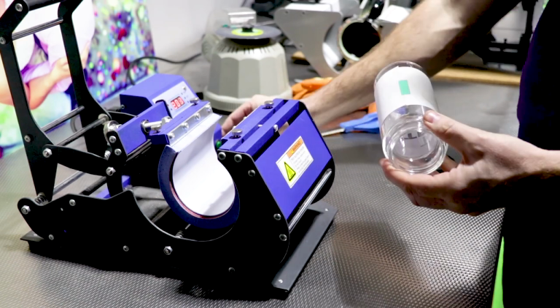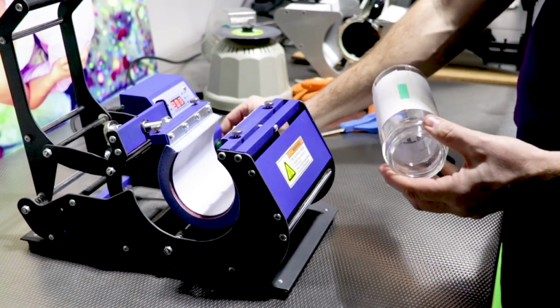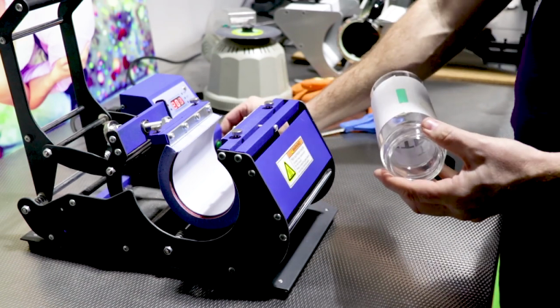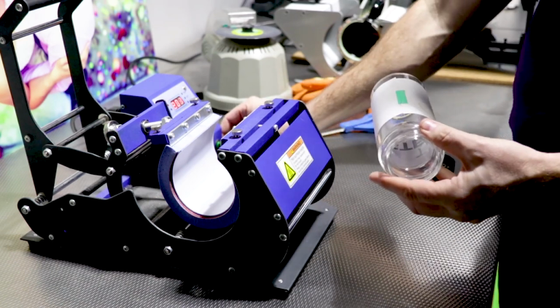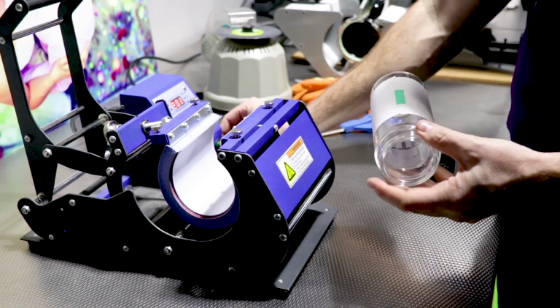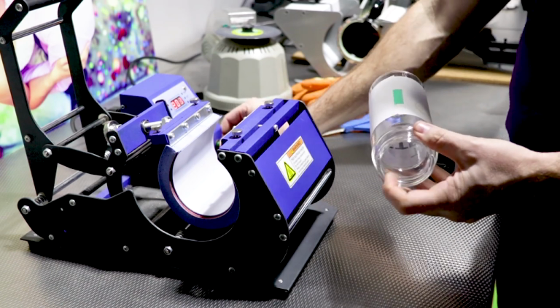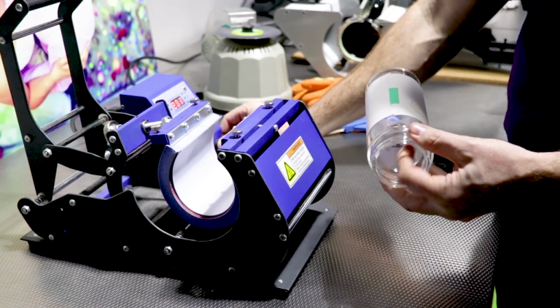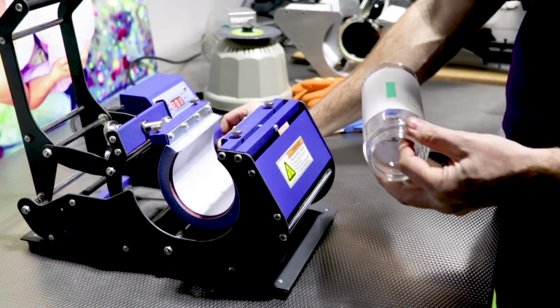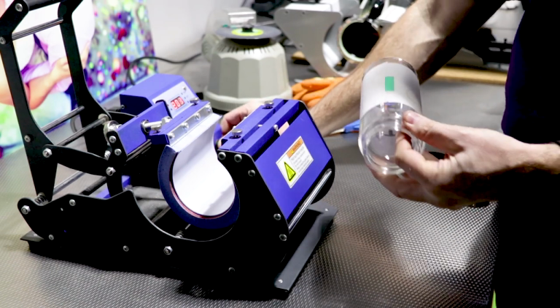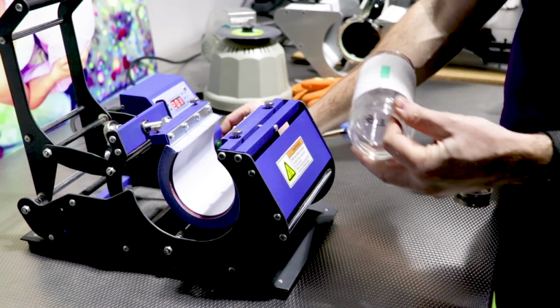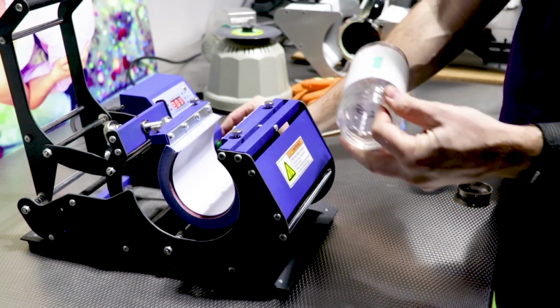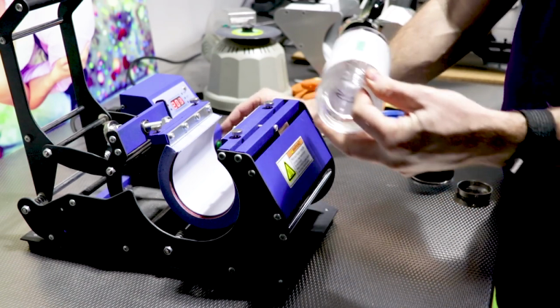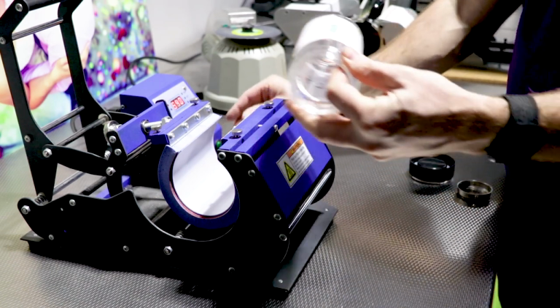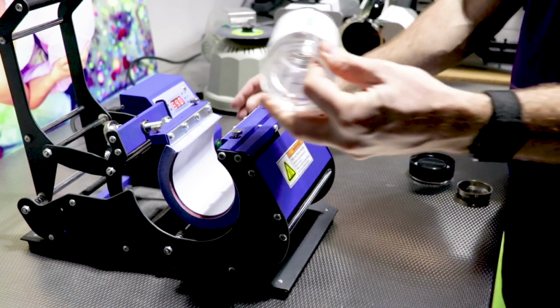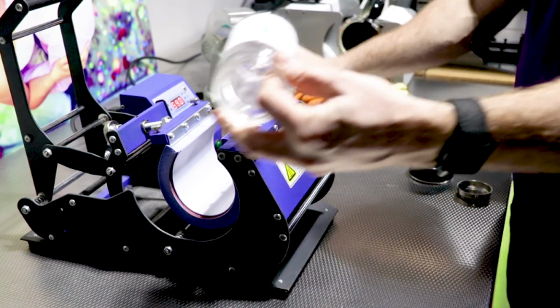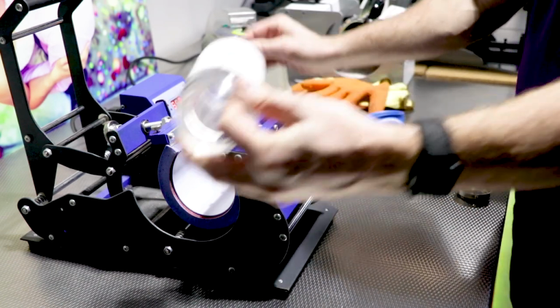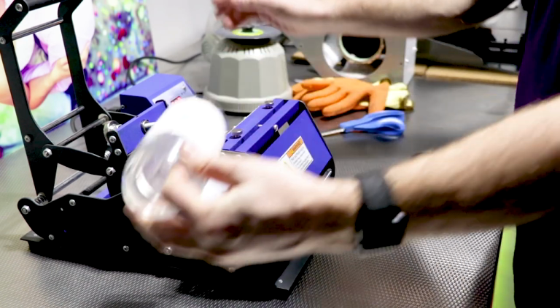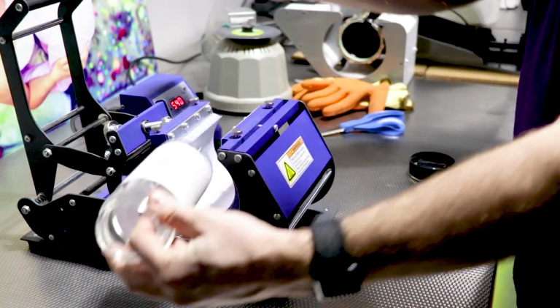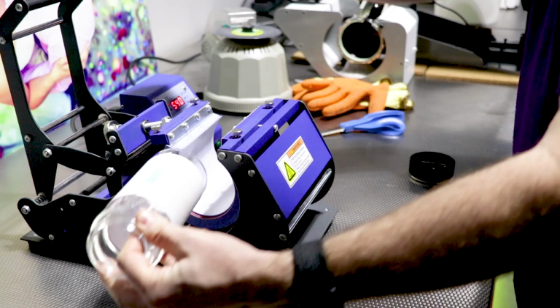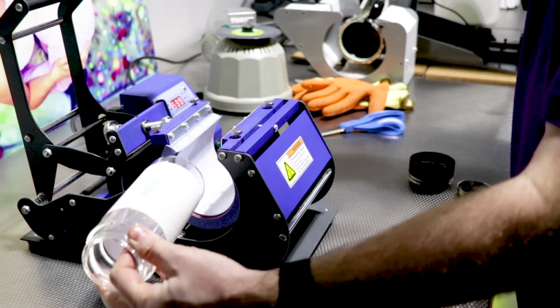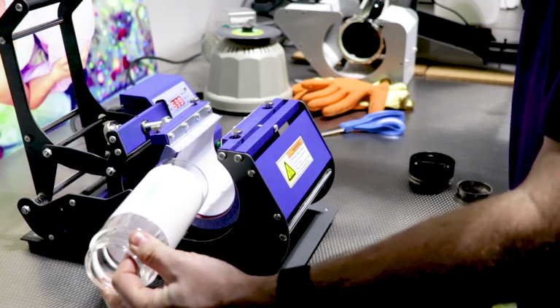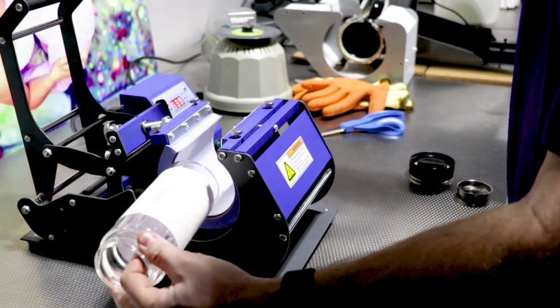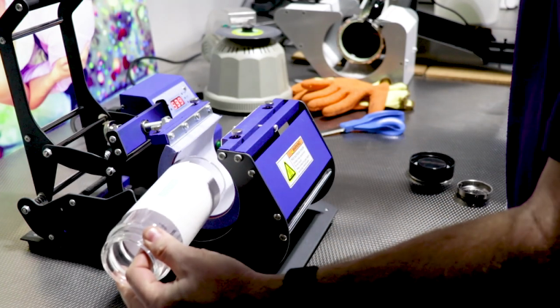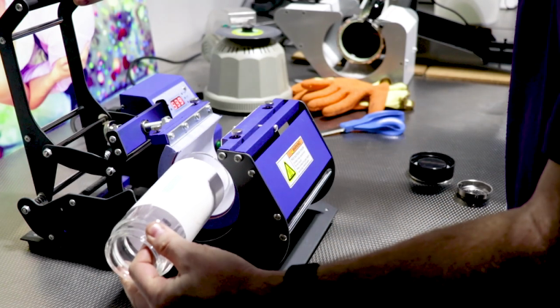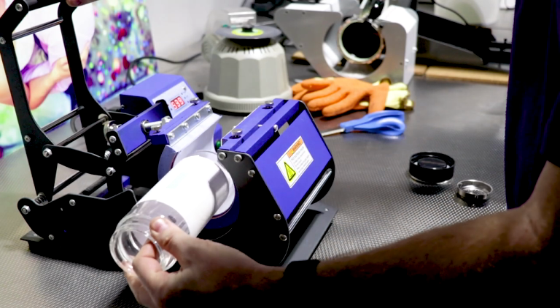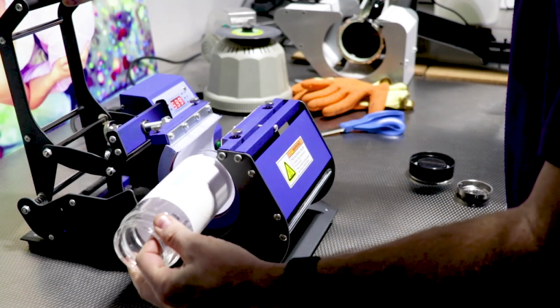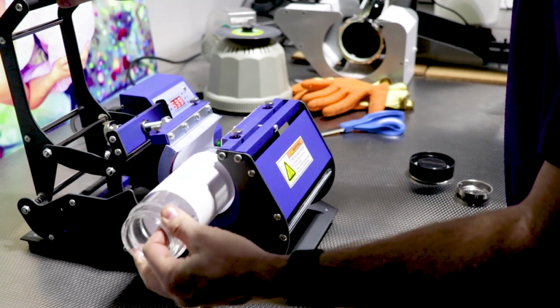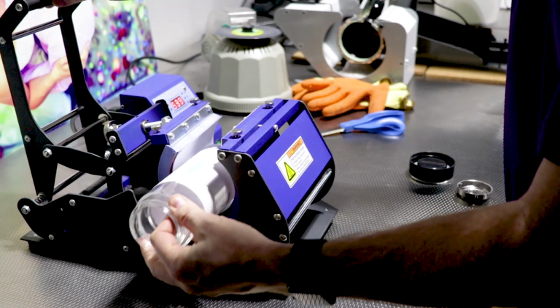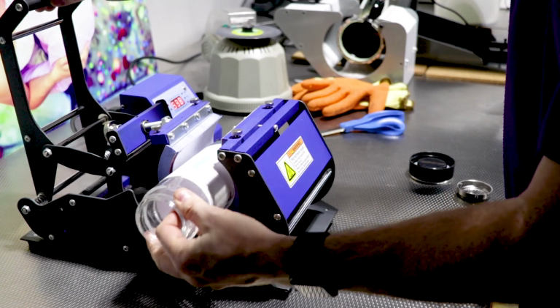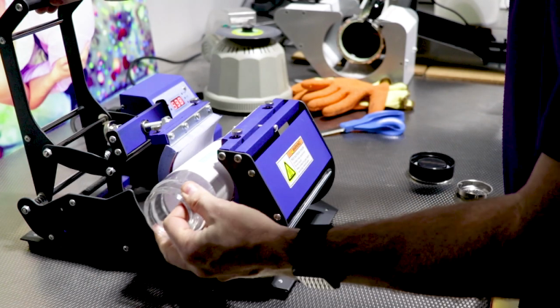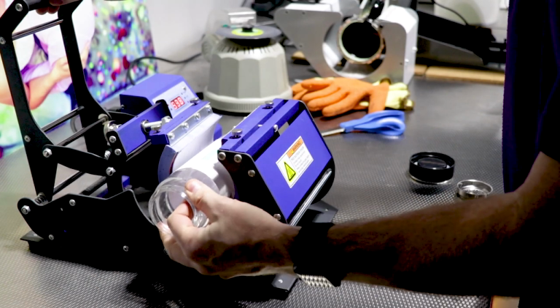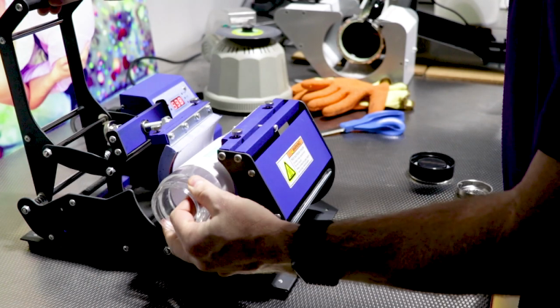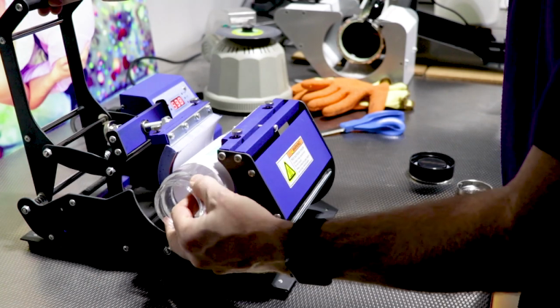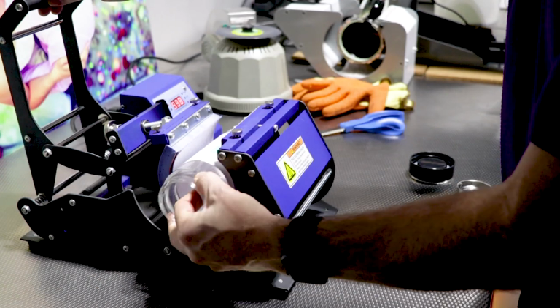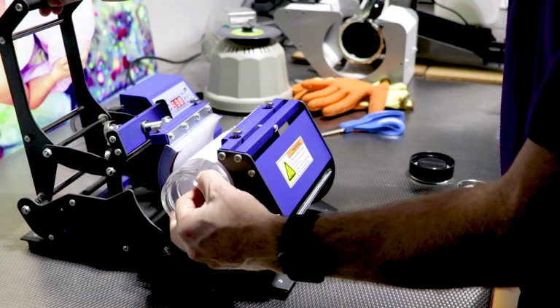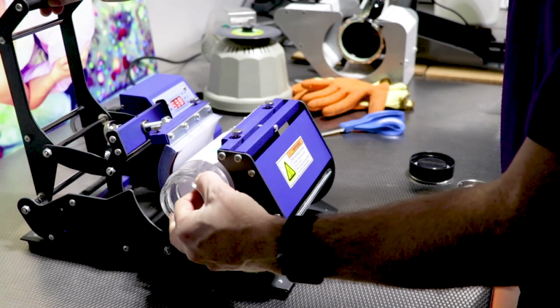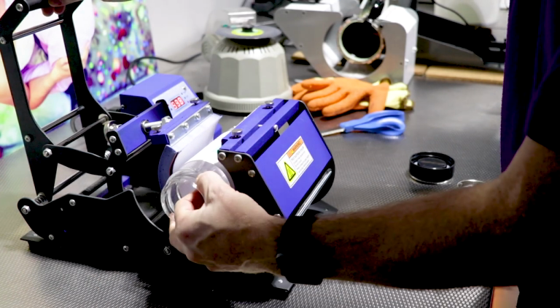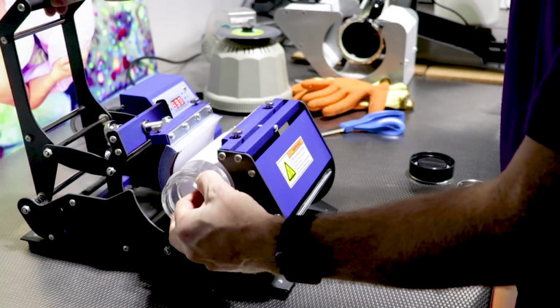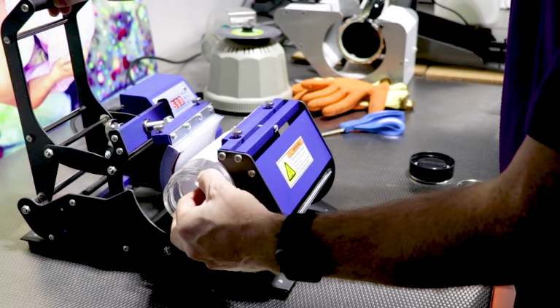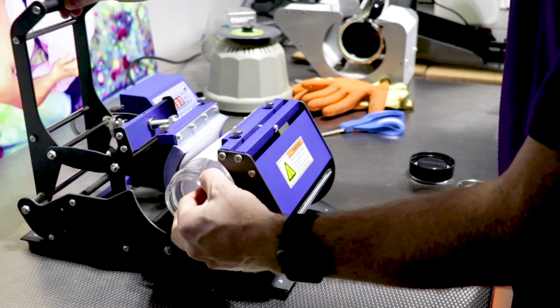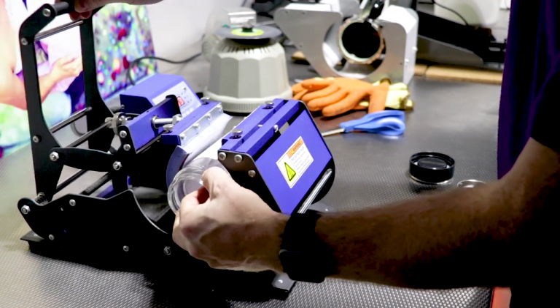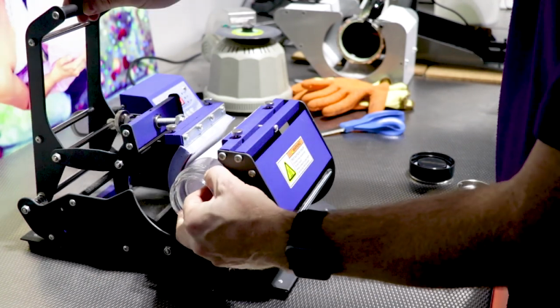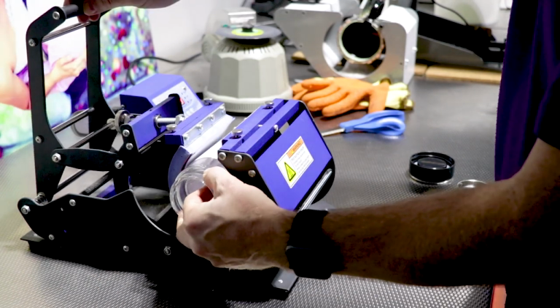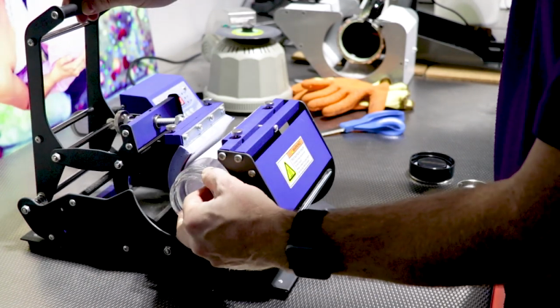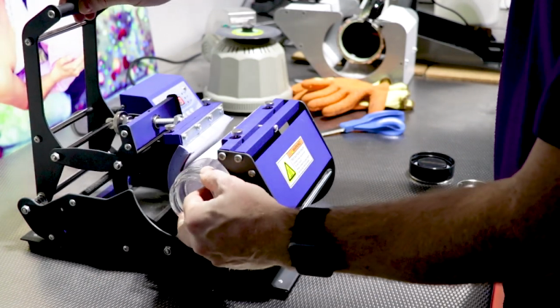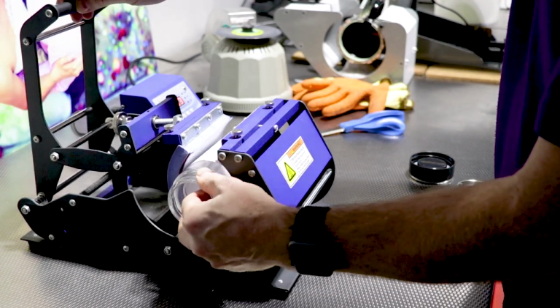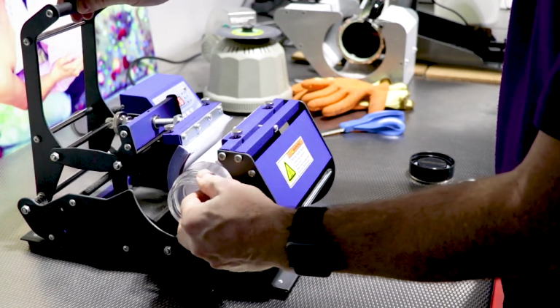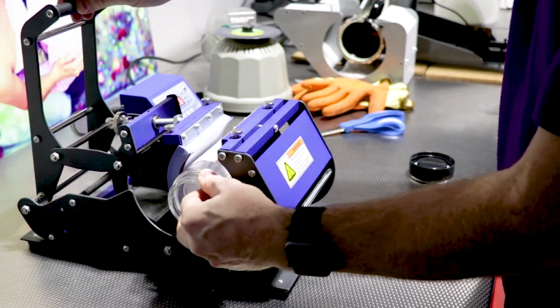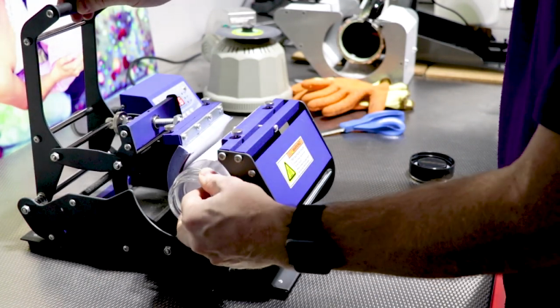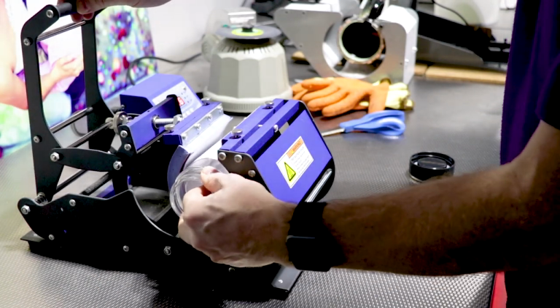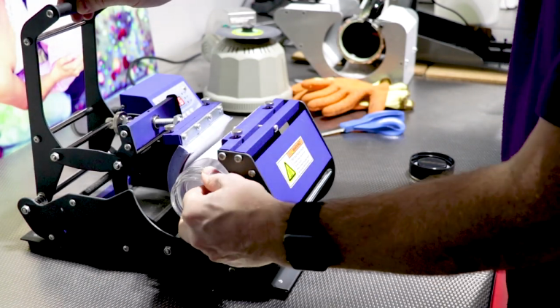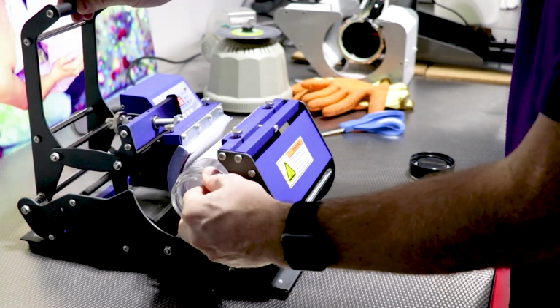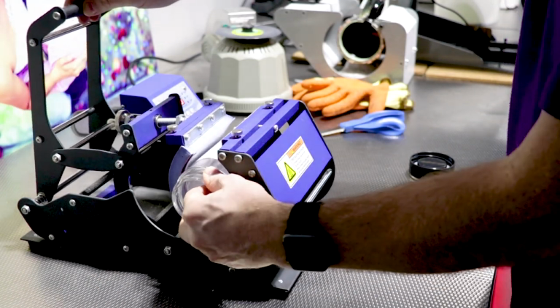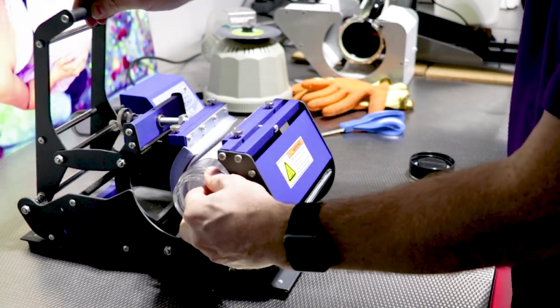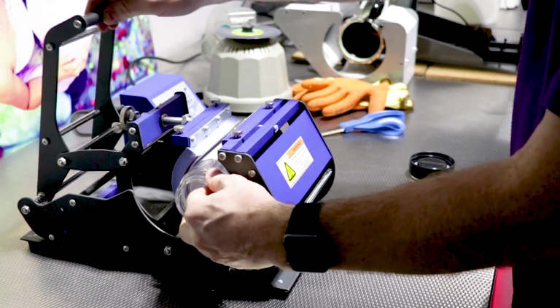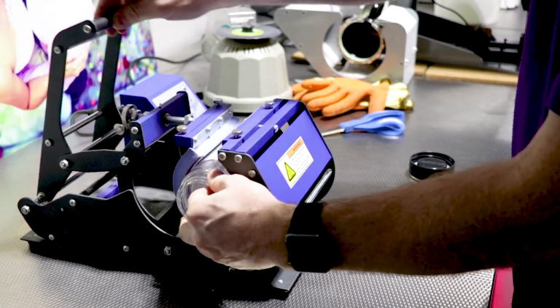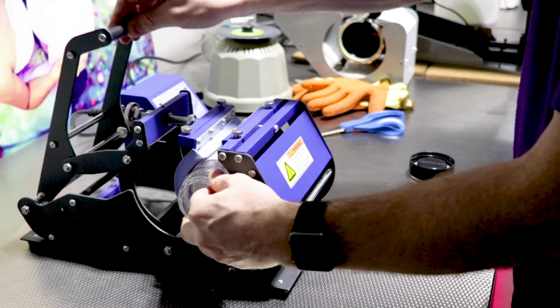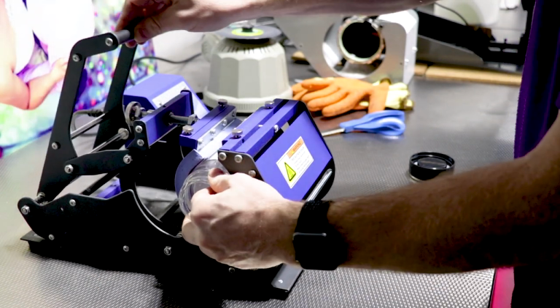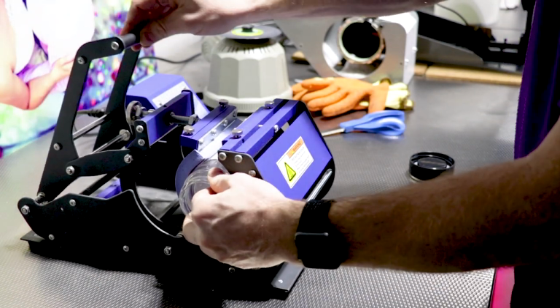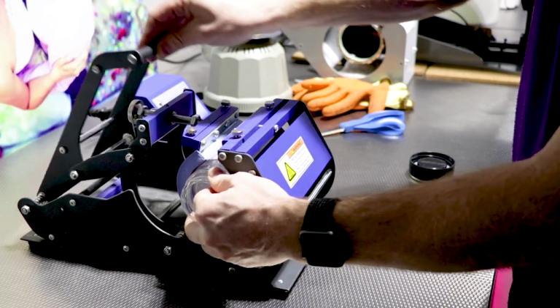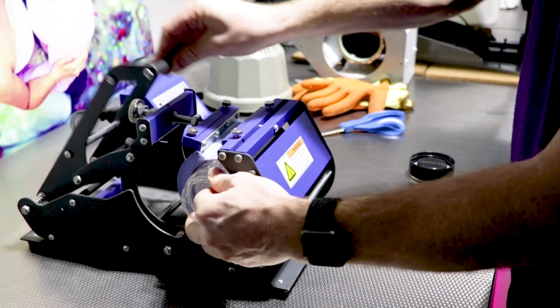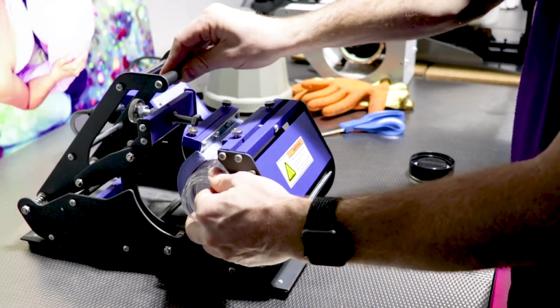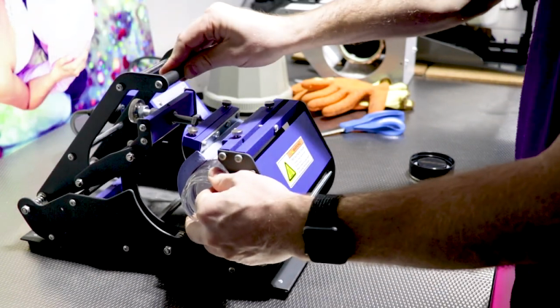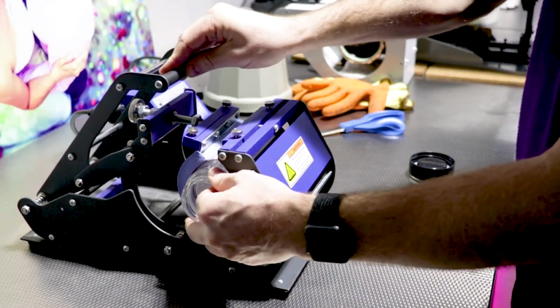Then place centrally into the heat press and press with the recommended time, temperature and pressure.